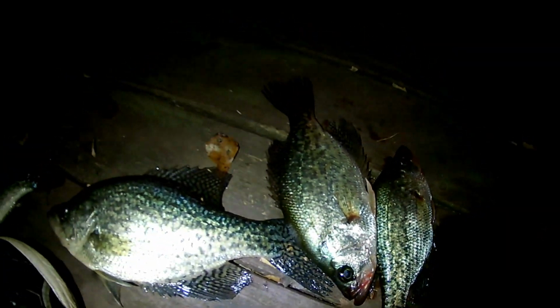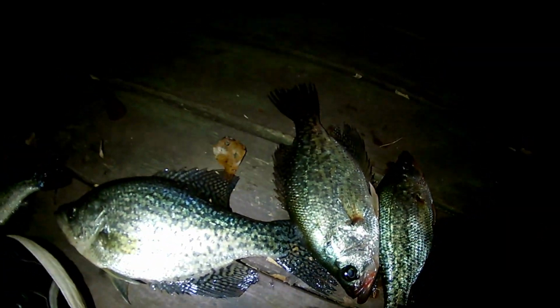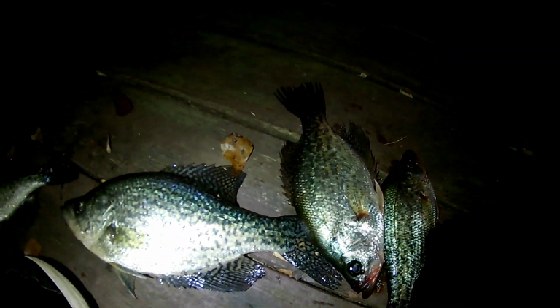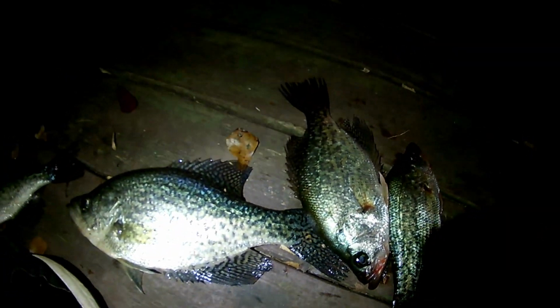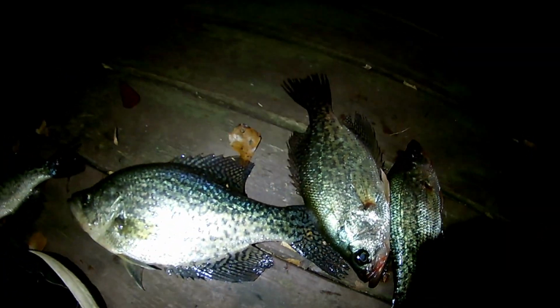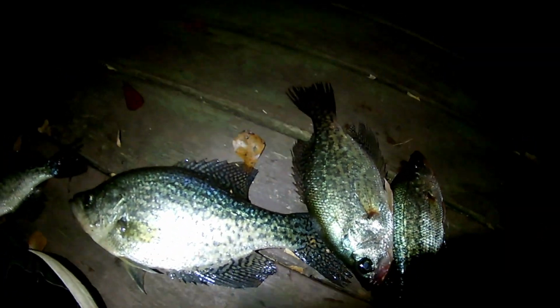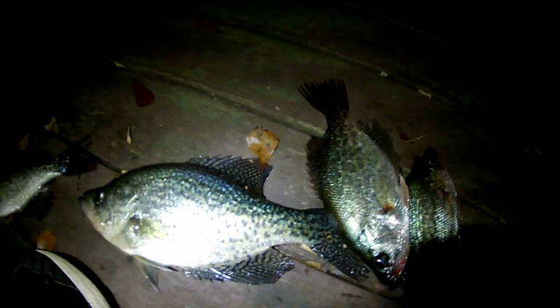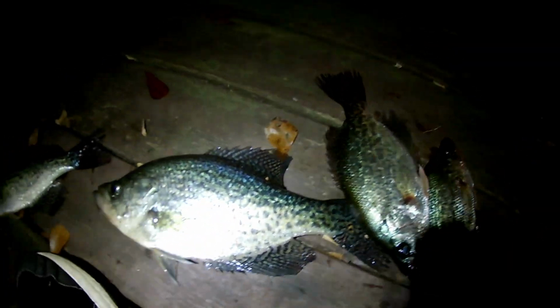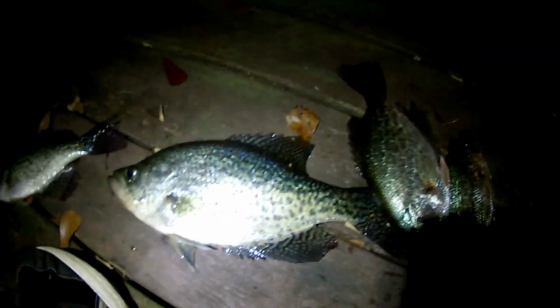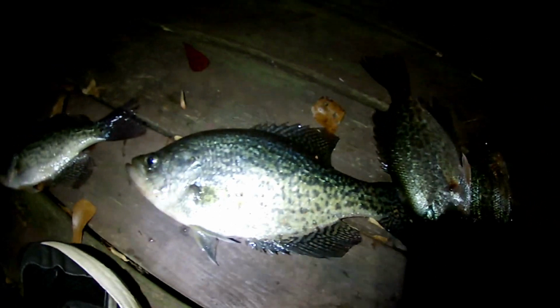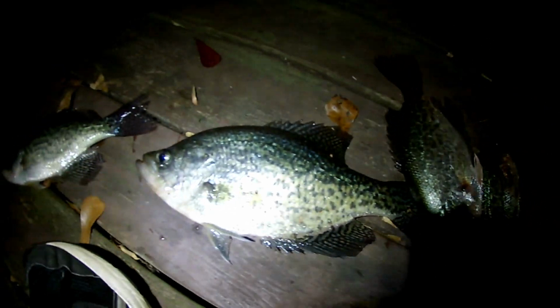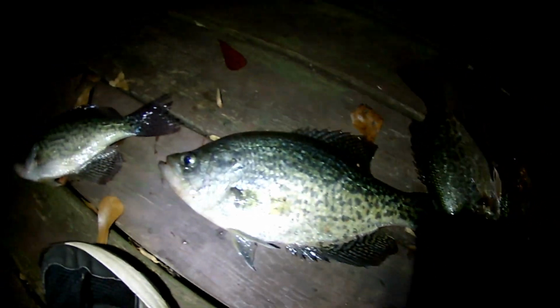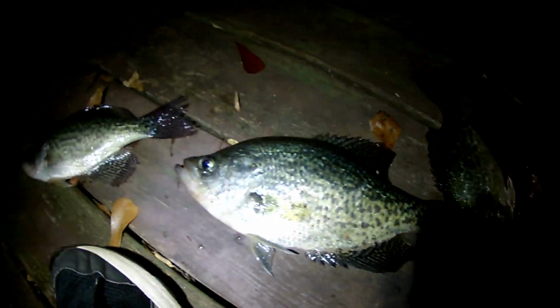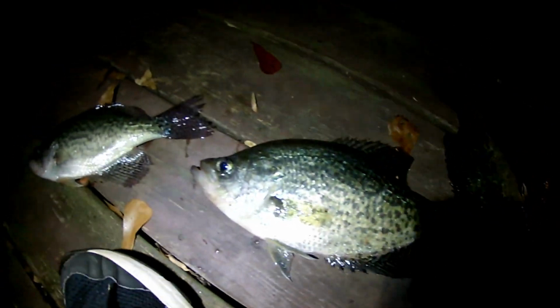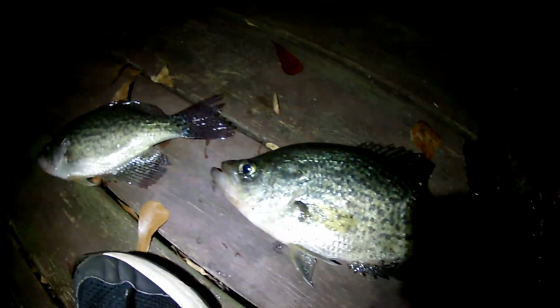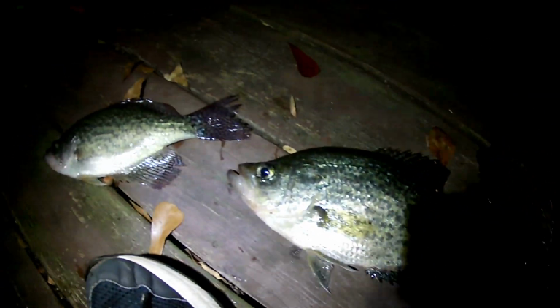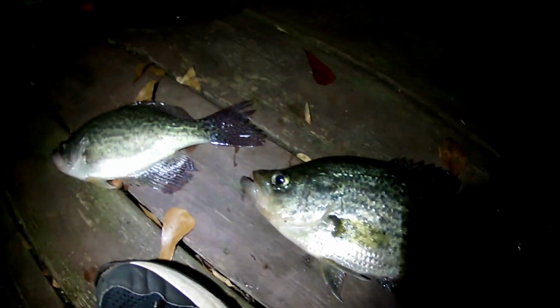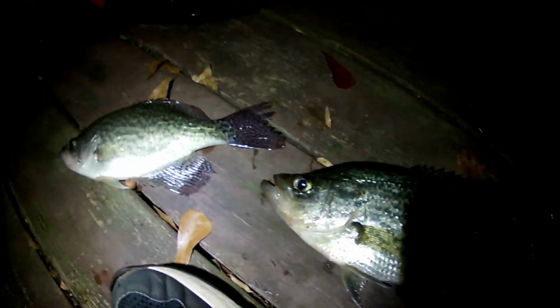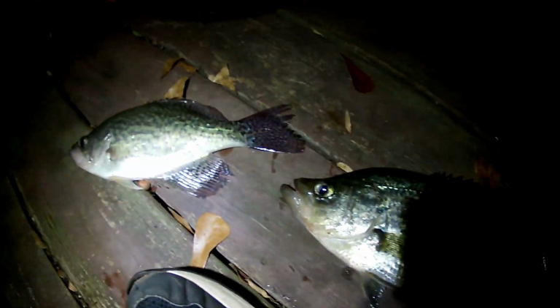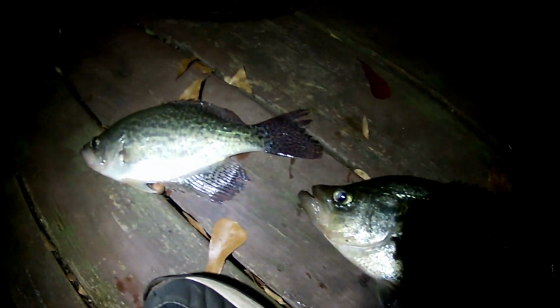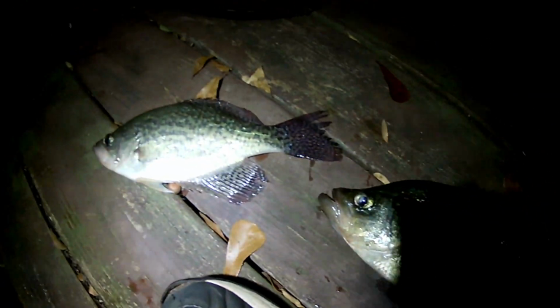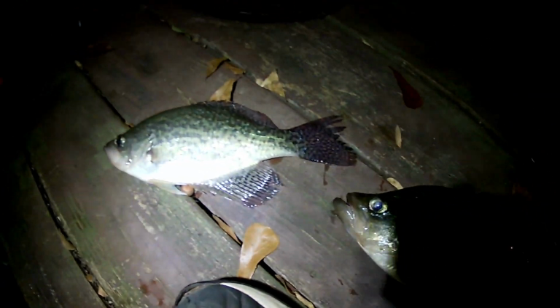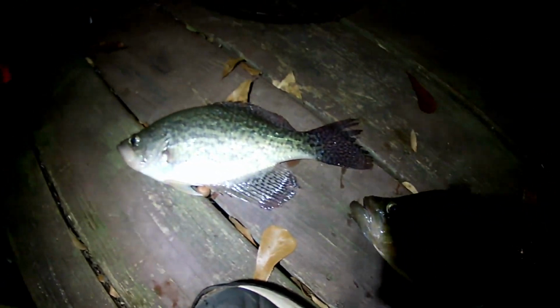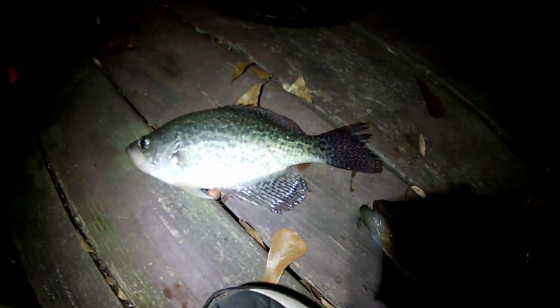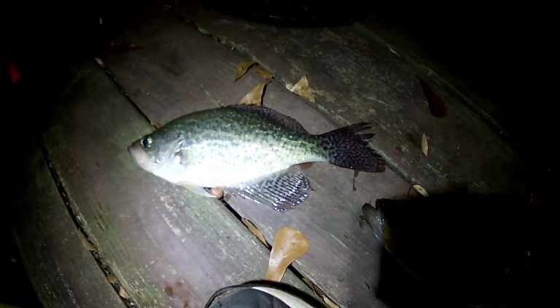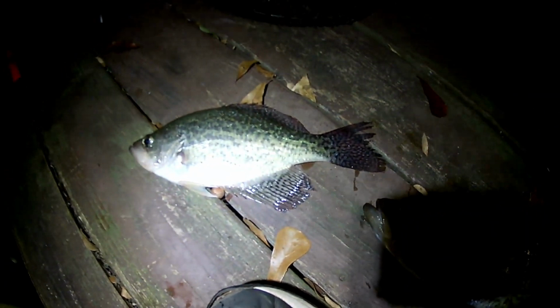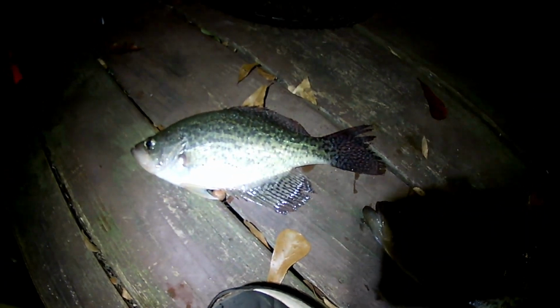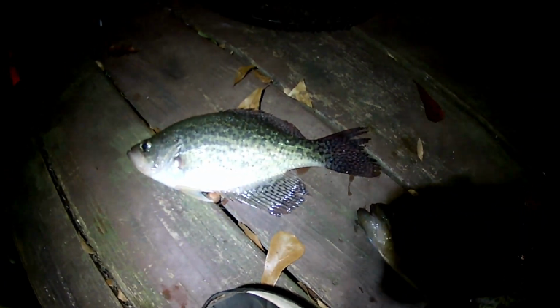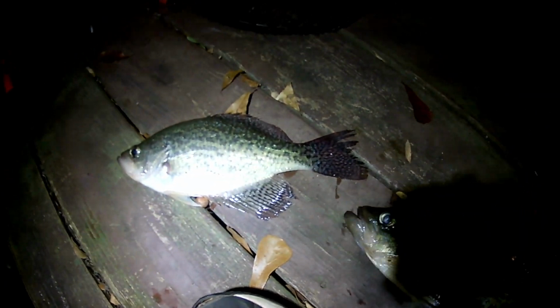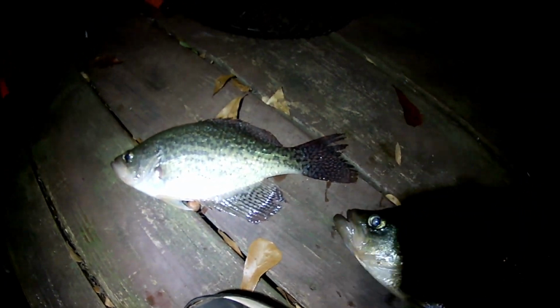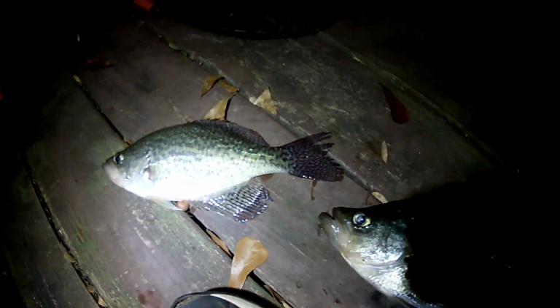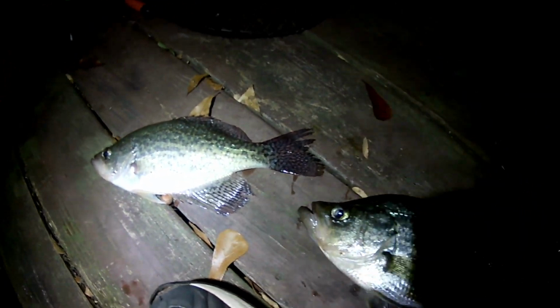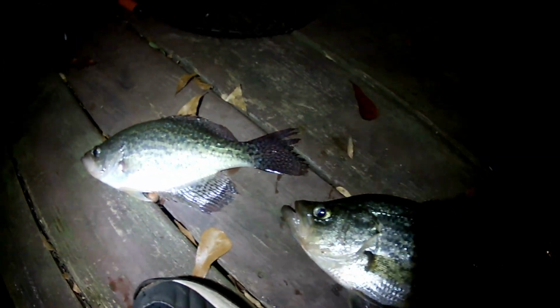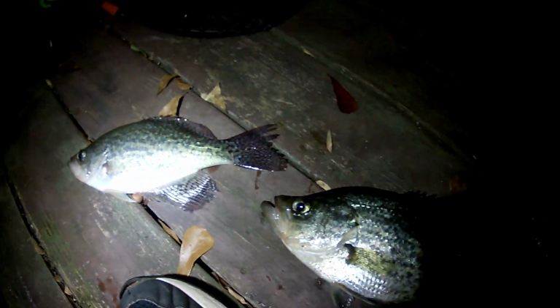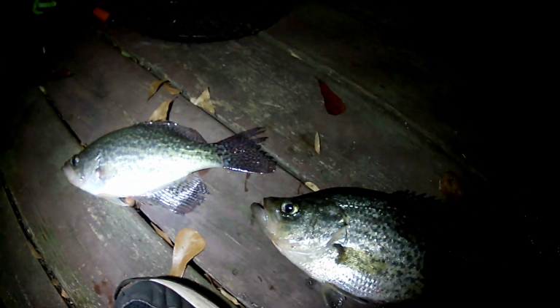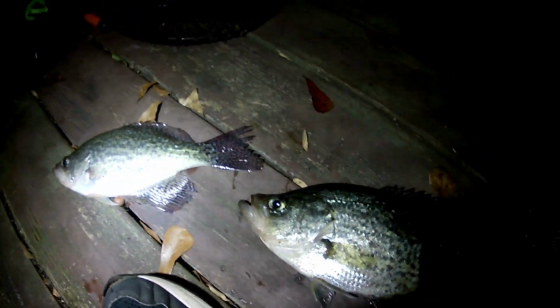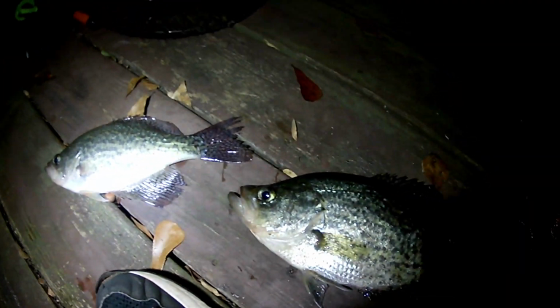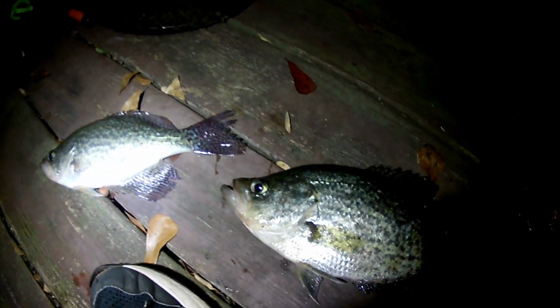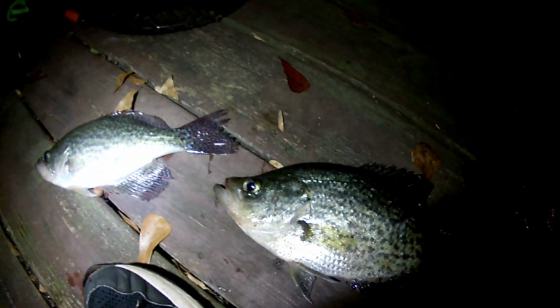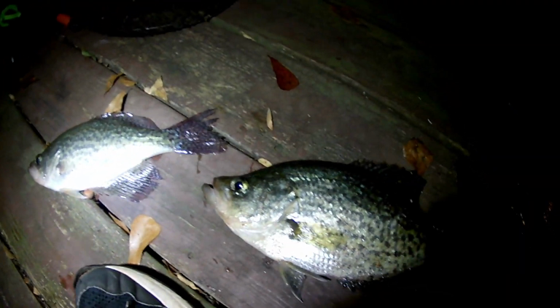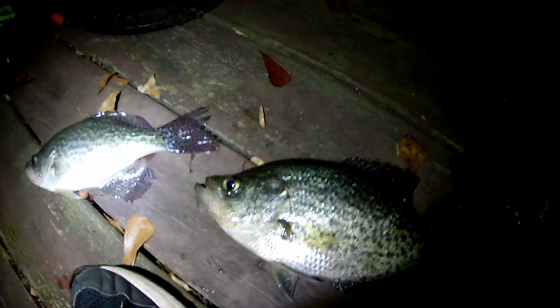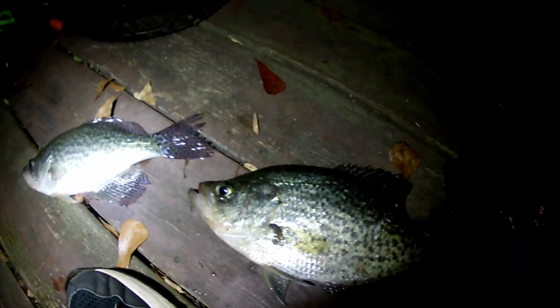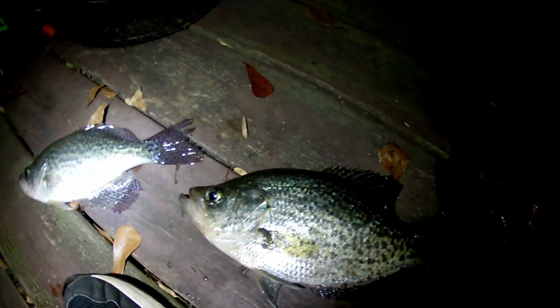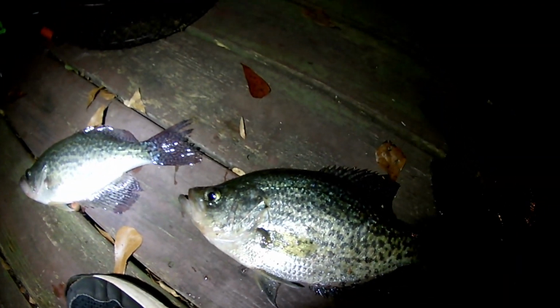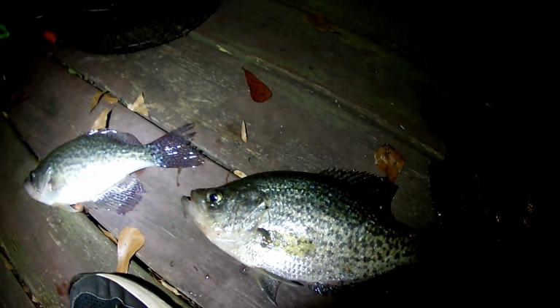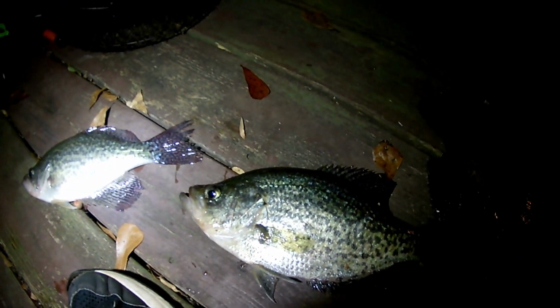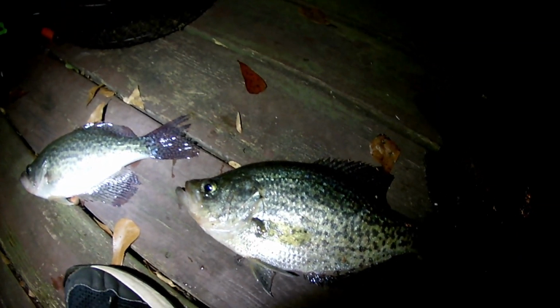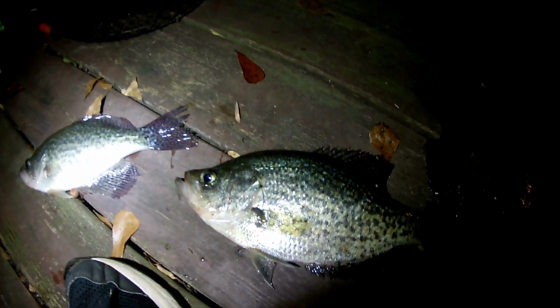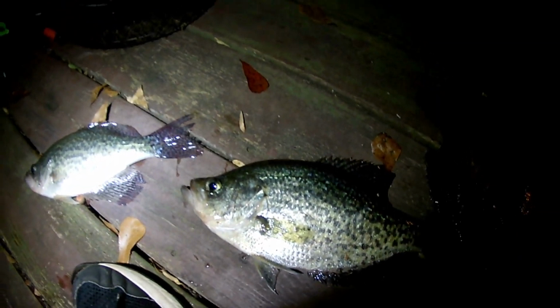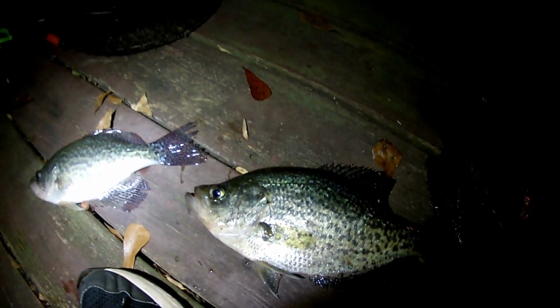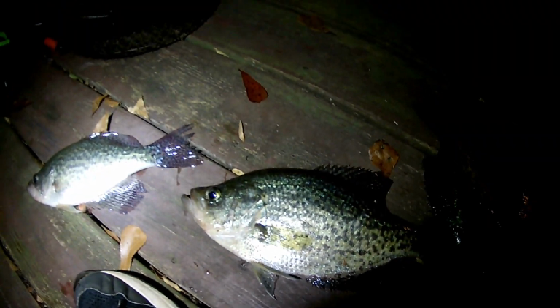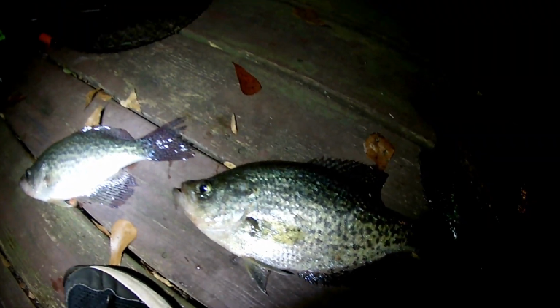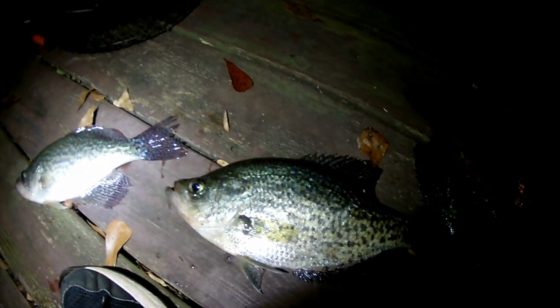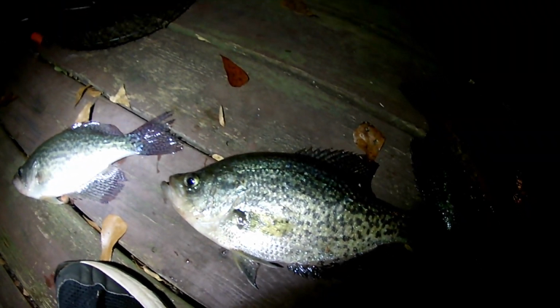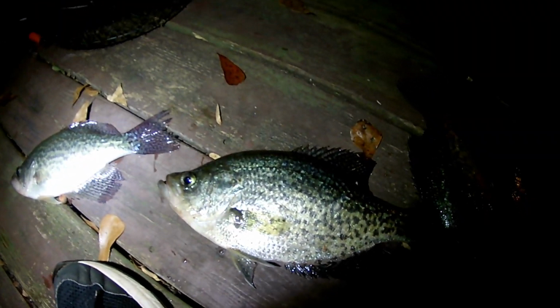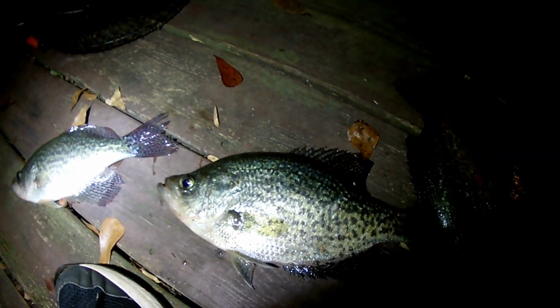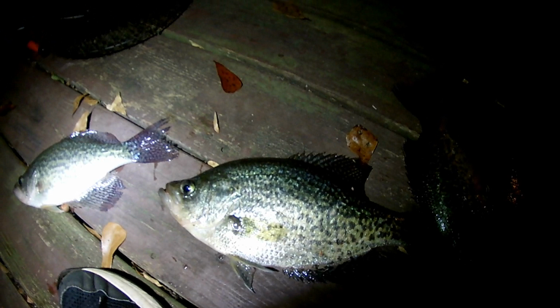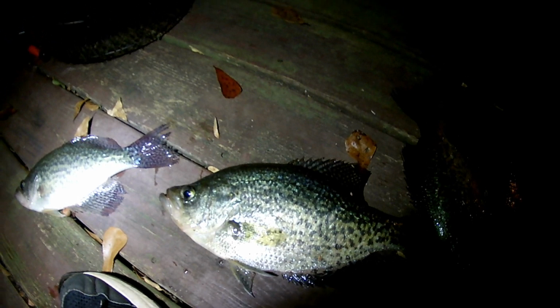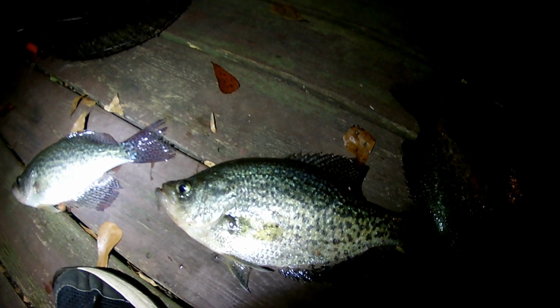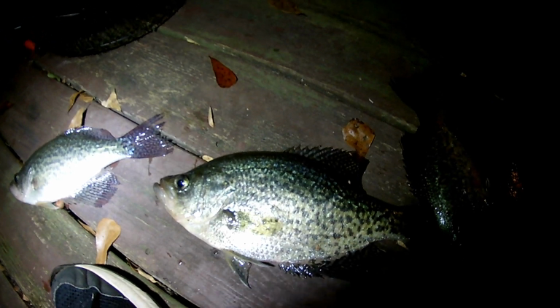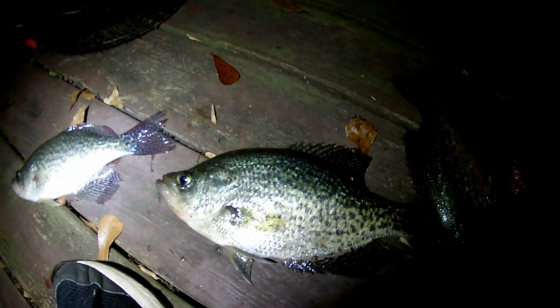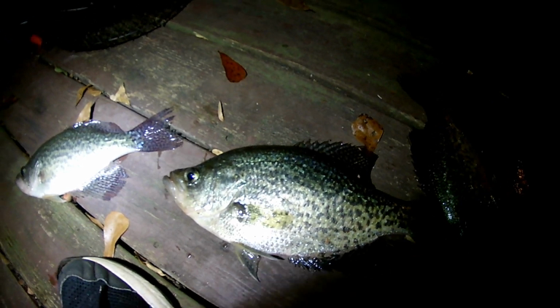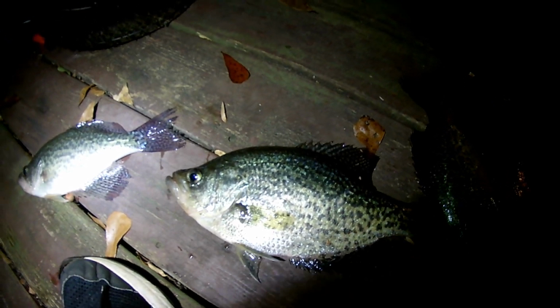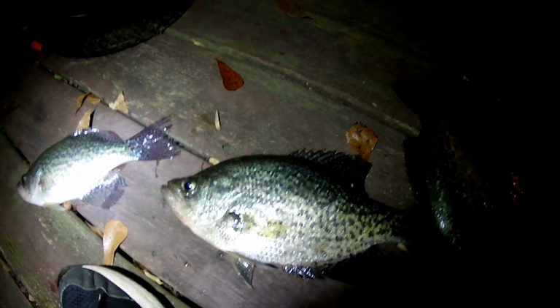We're only out there for about an hour and a half. We have a window. So I'm getting ready to show you guys right on this video what I'm using.